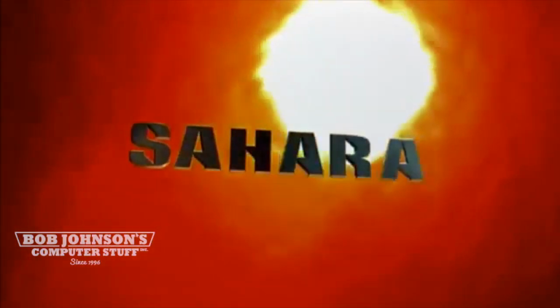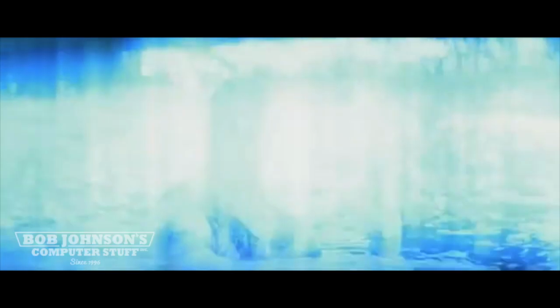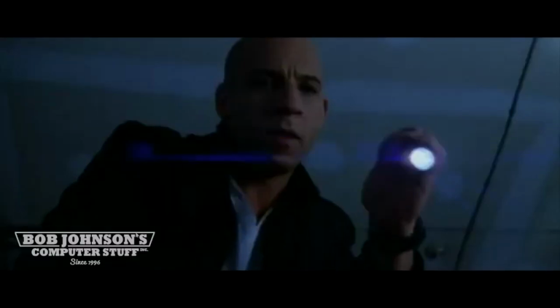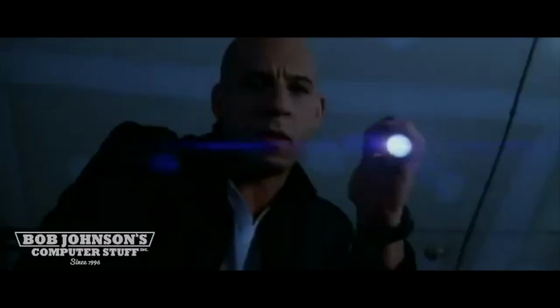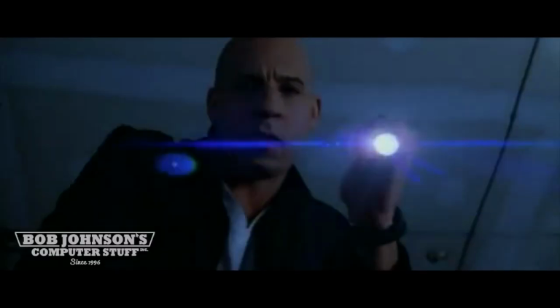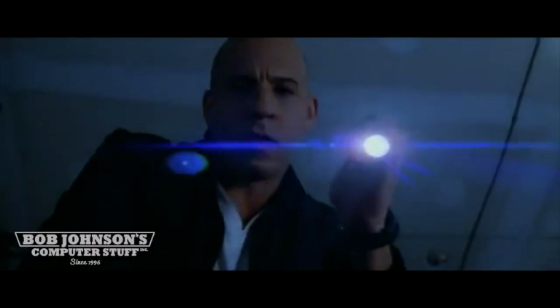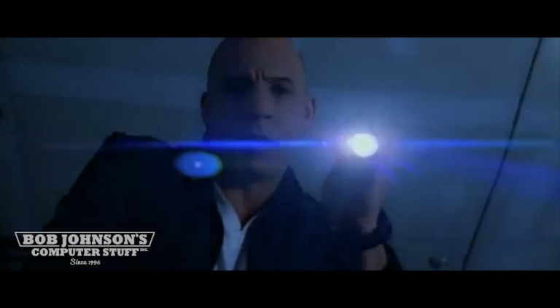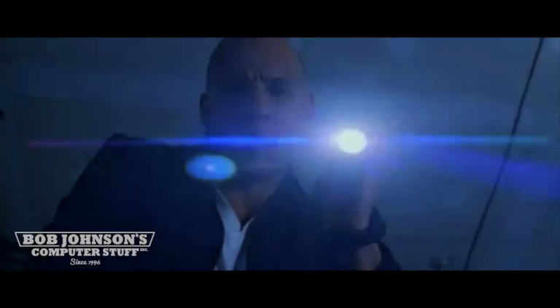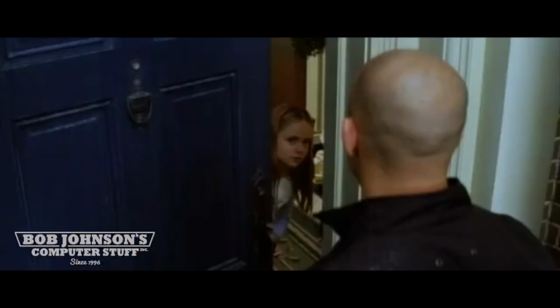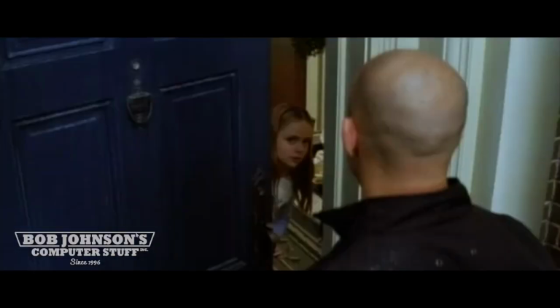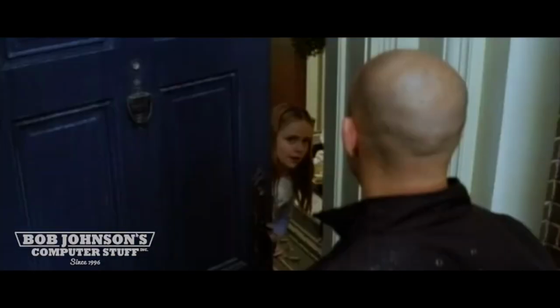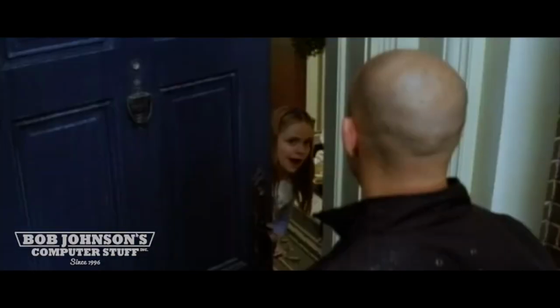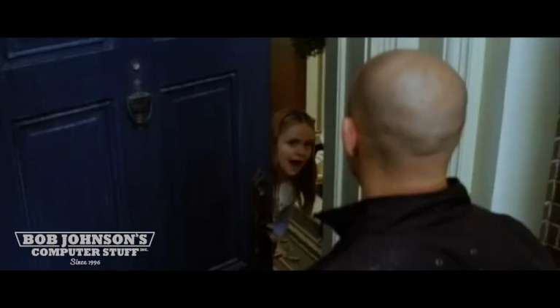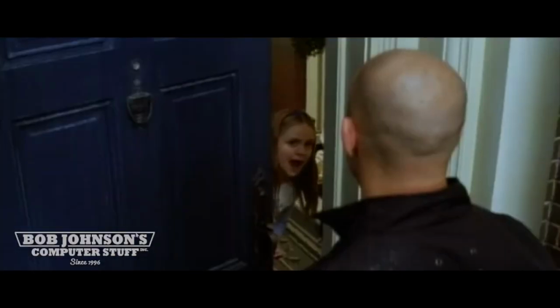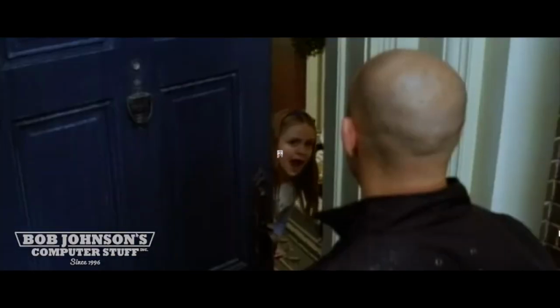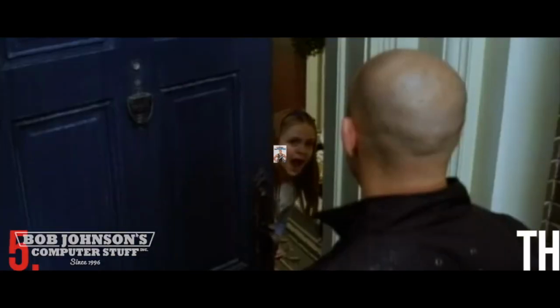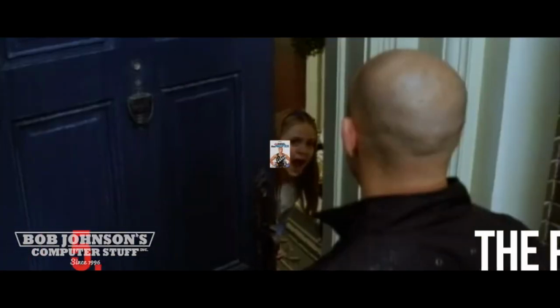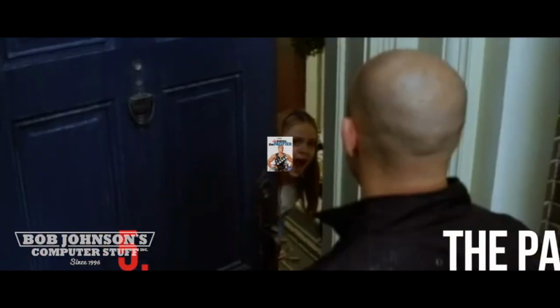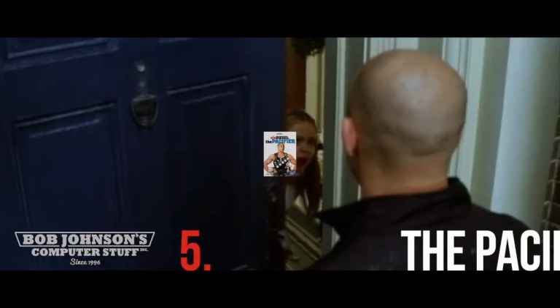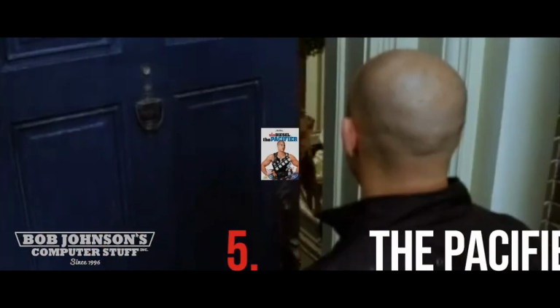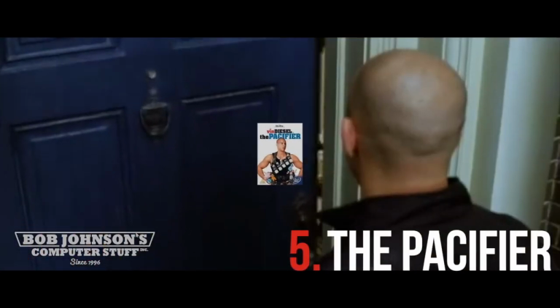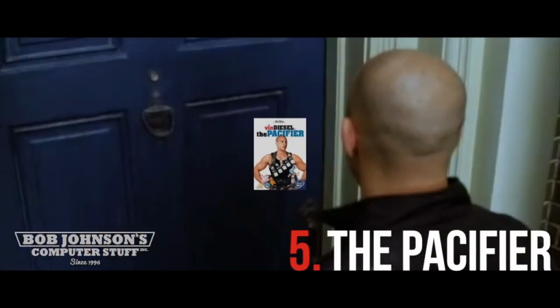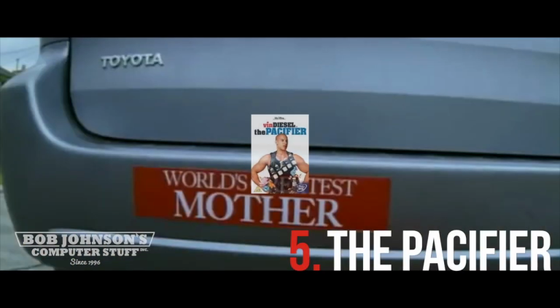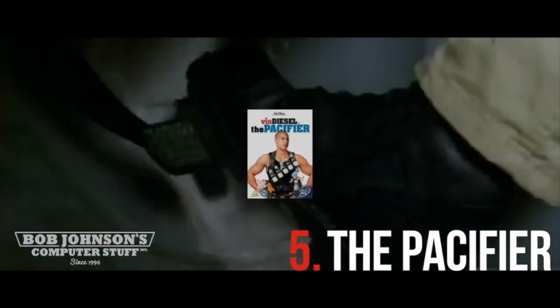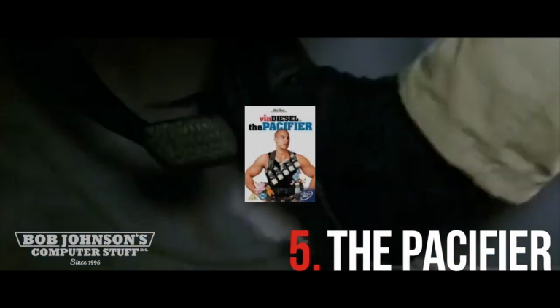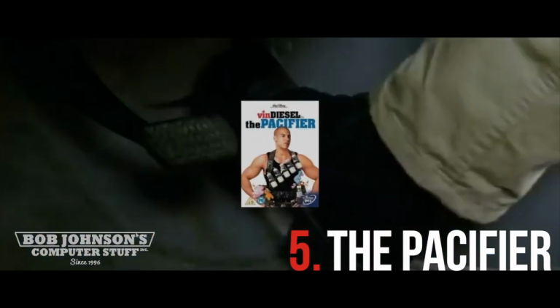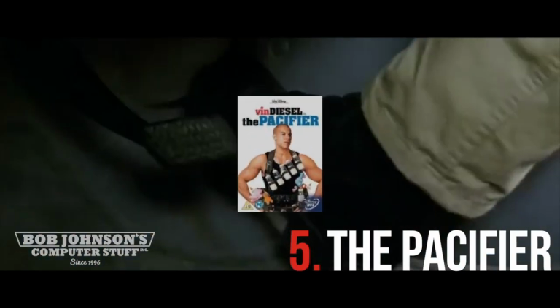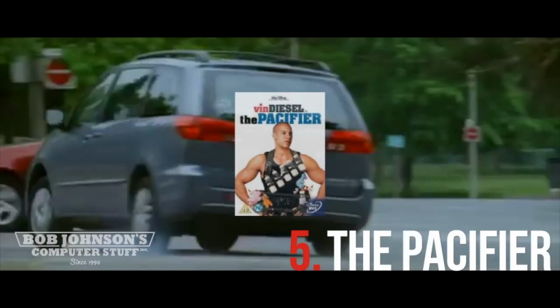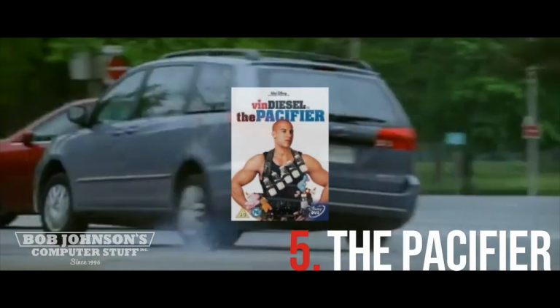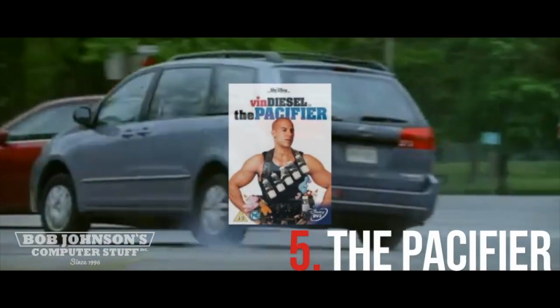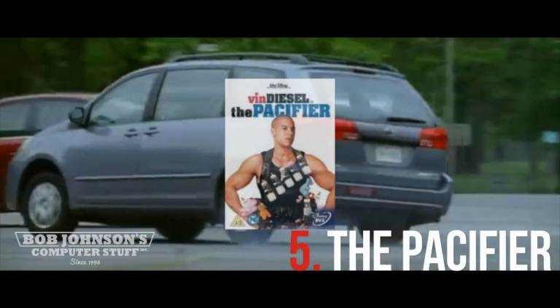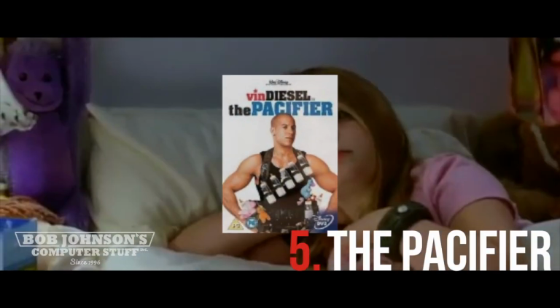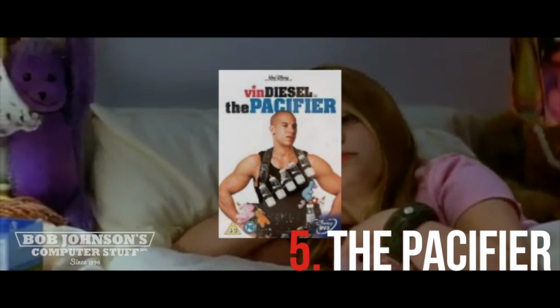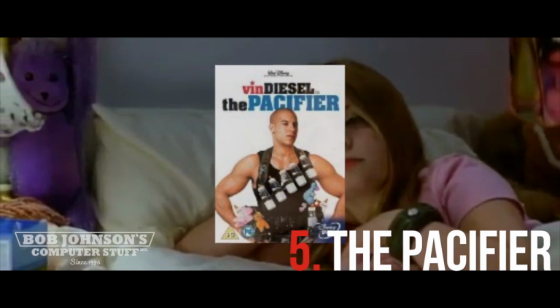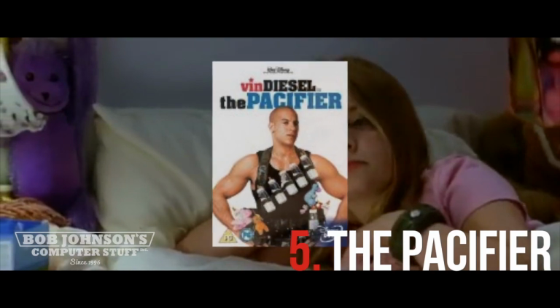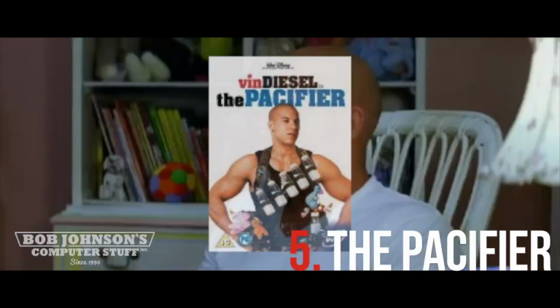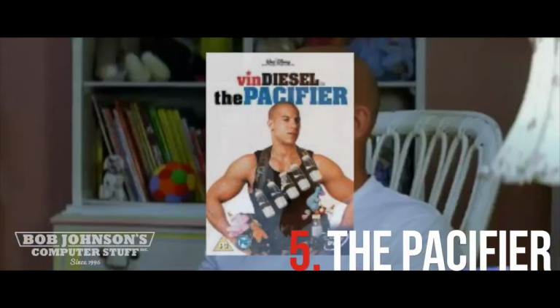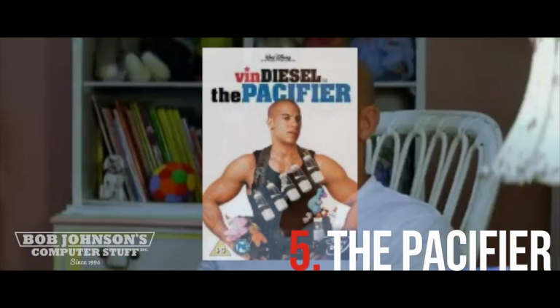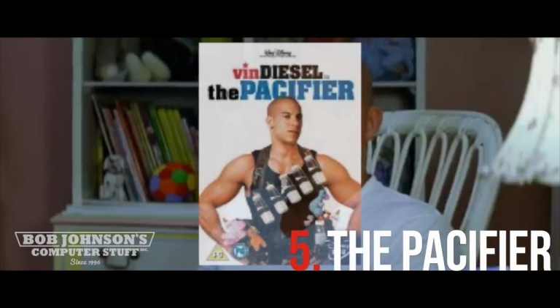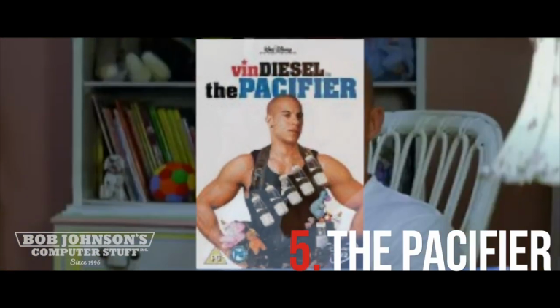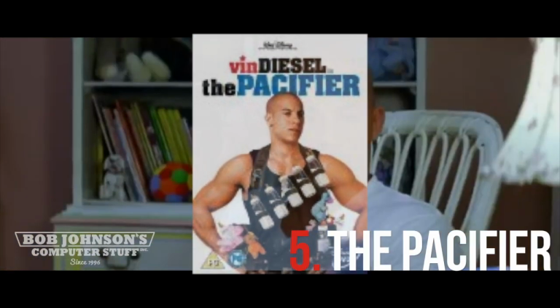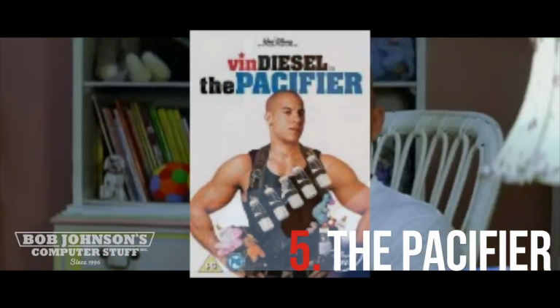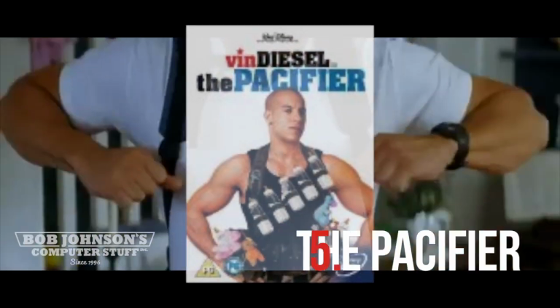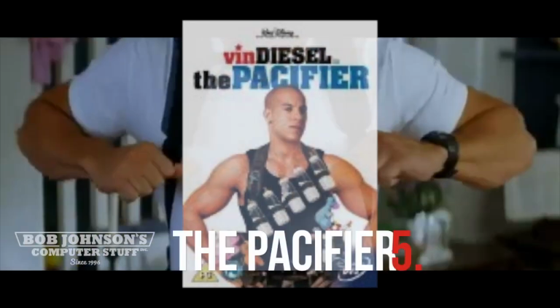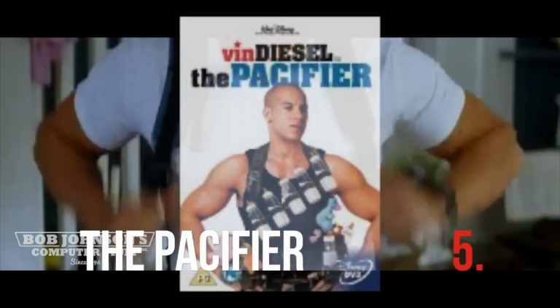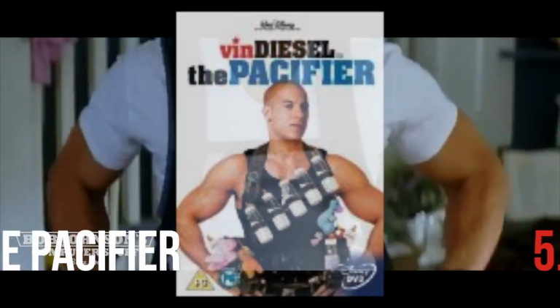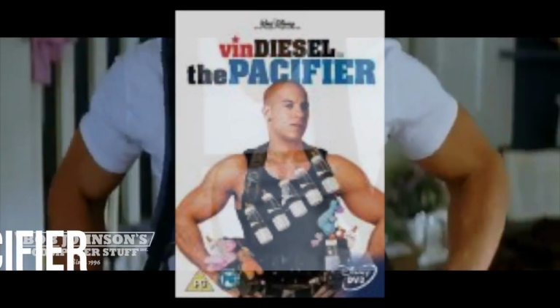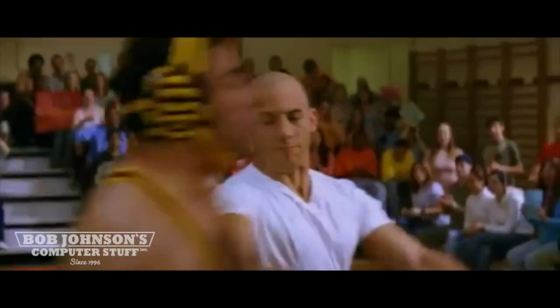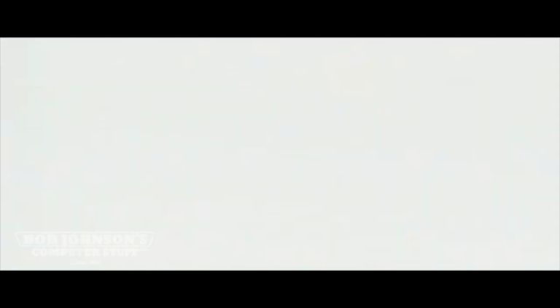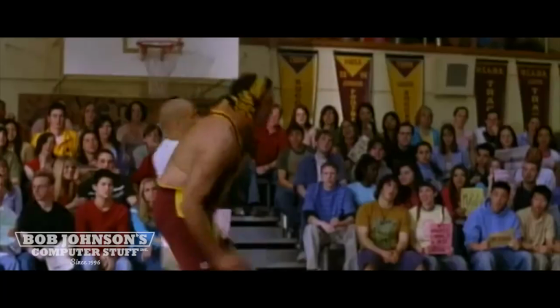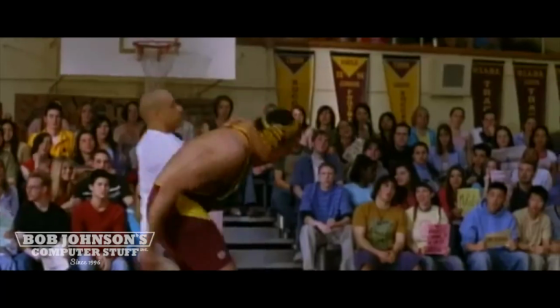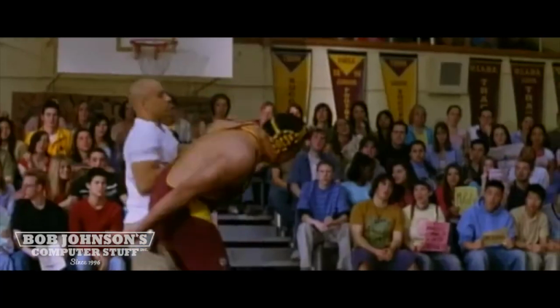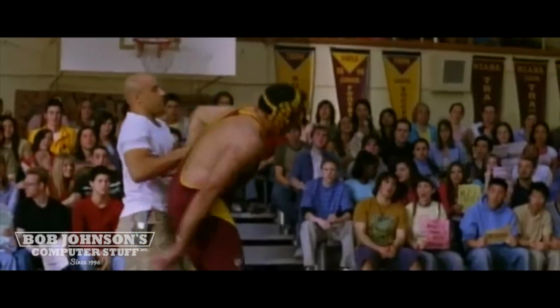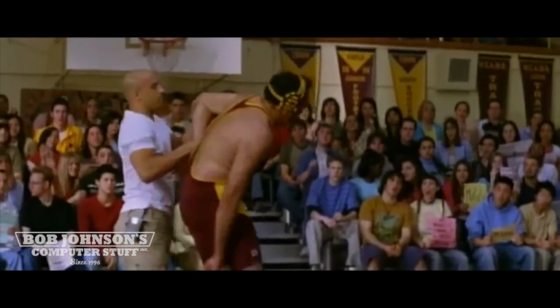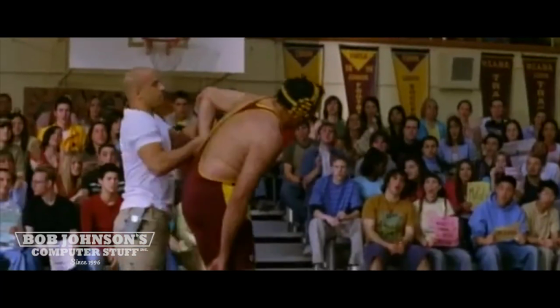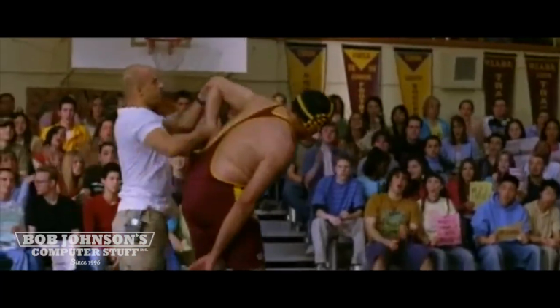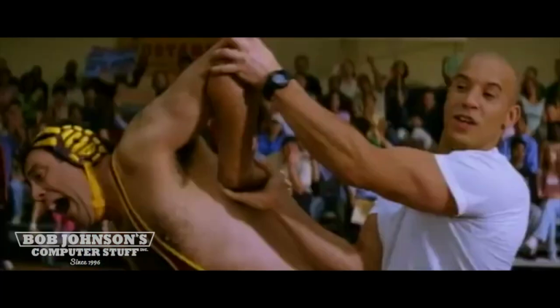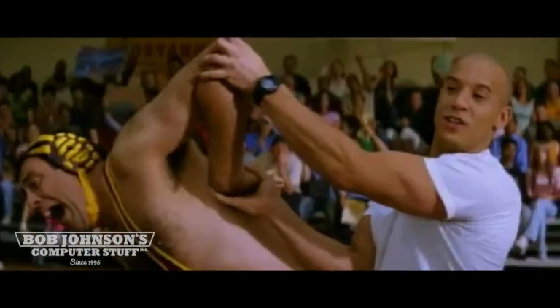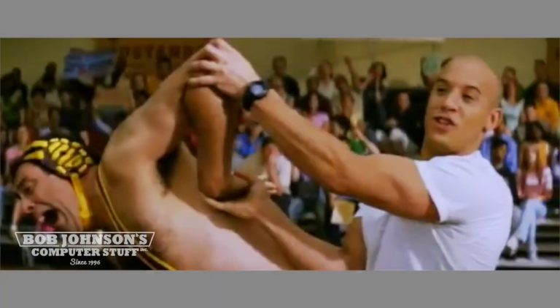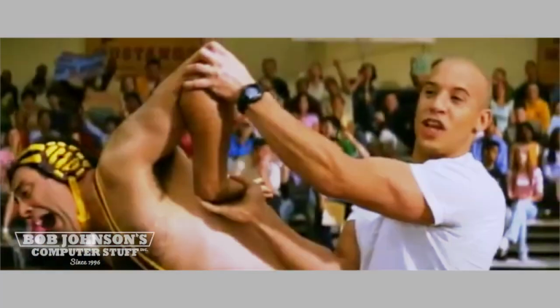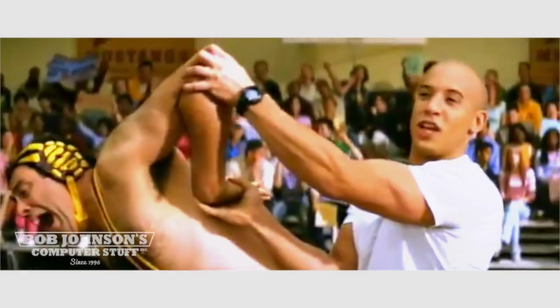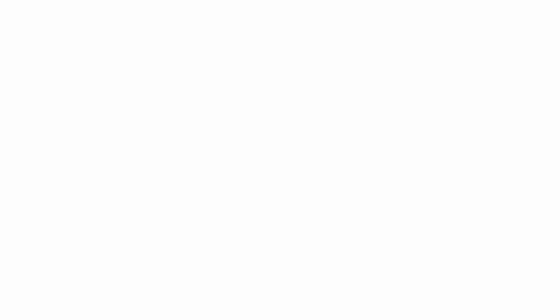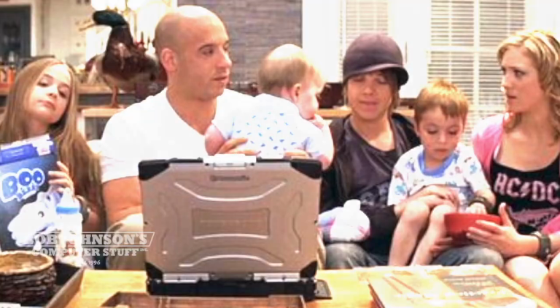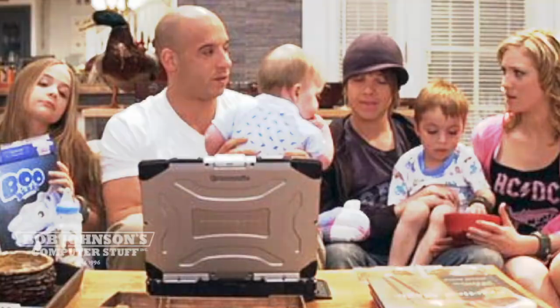Number 5 is The Pacifier with Vin Diesel. The Pacifier lays down some ground rules with the team using his CF-29.